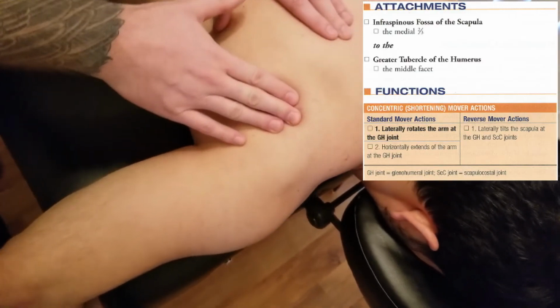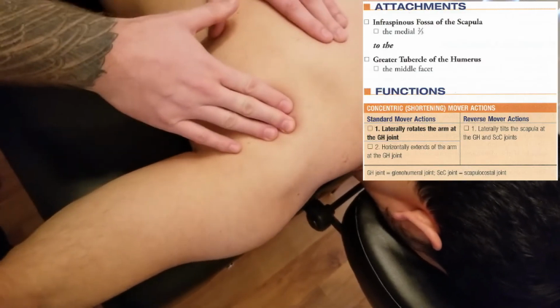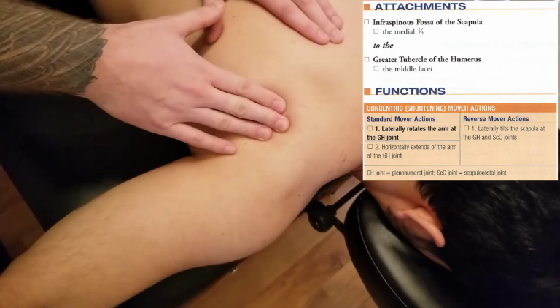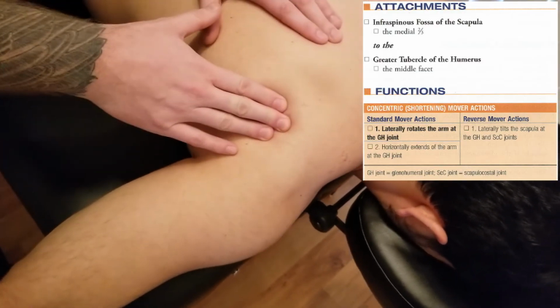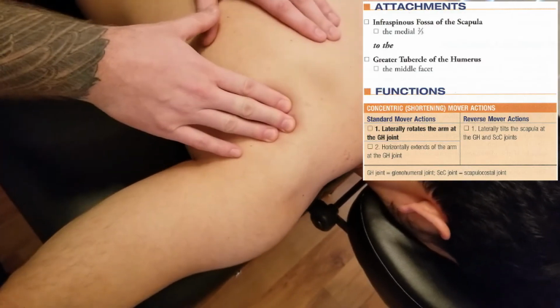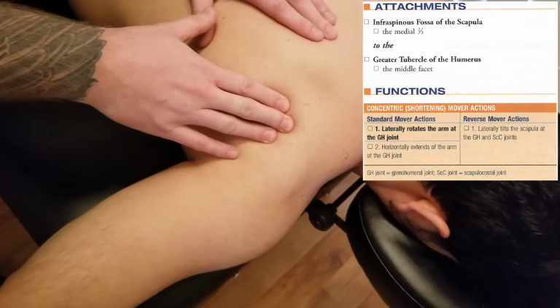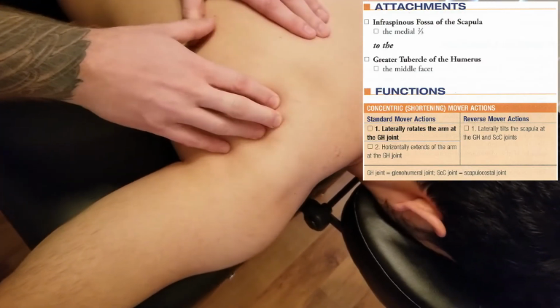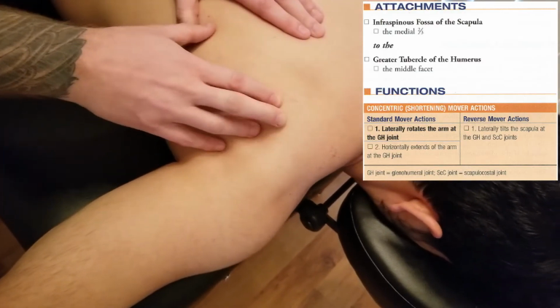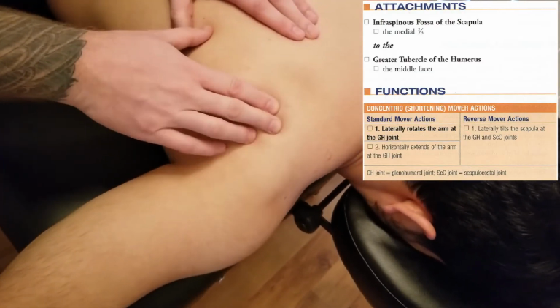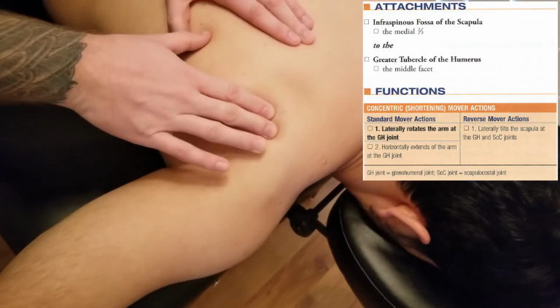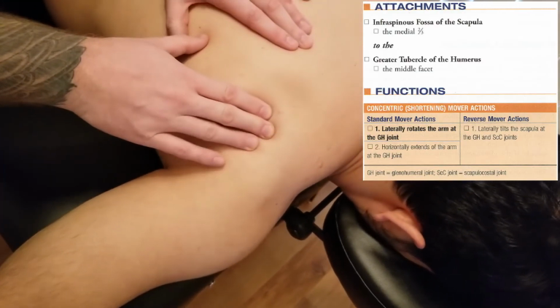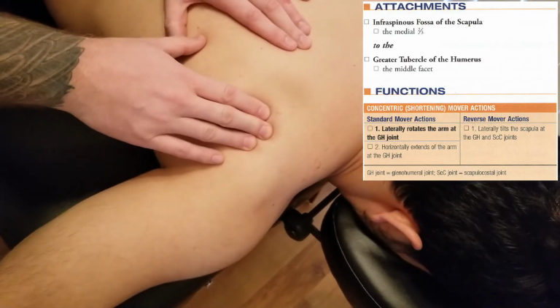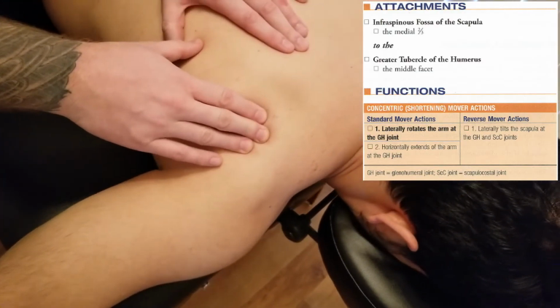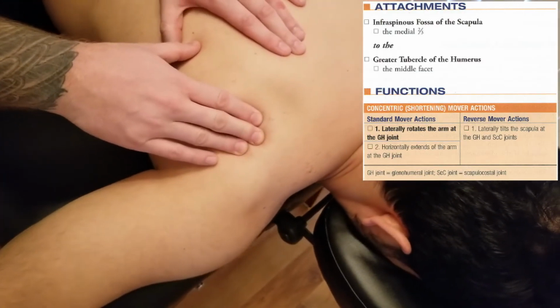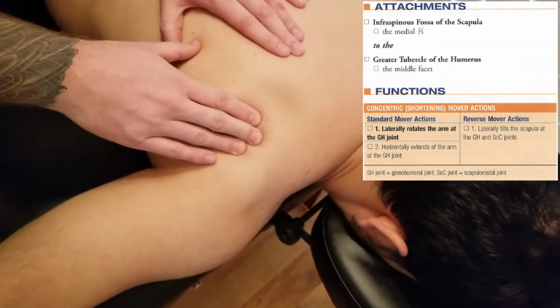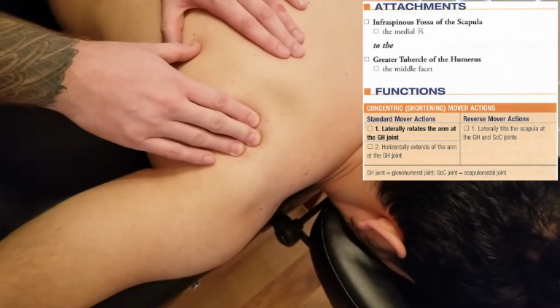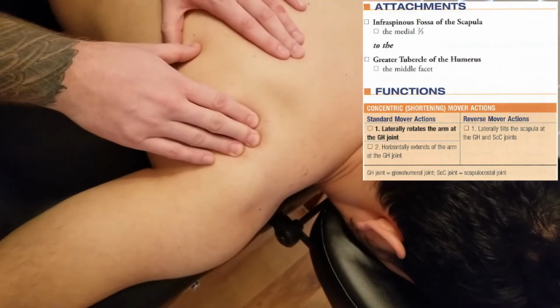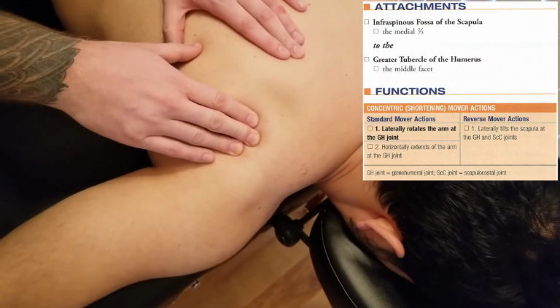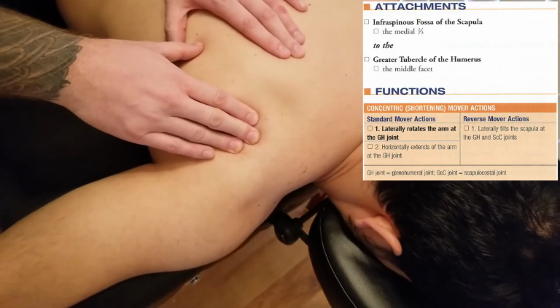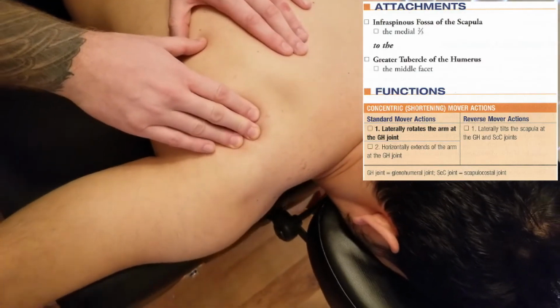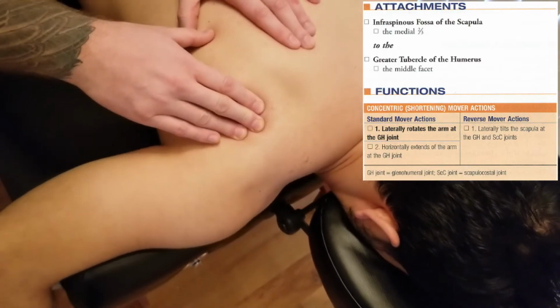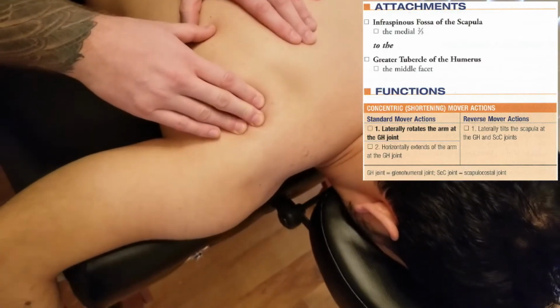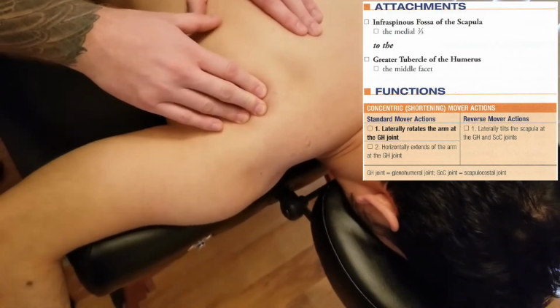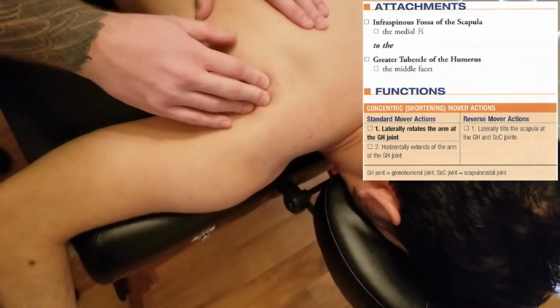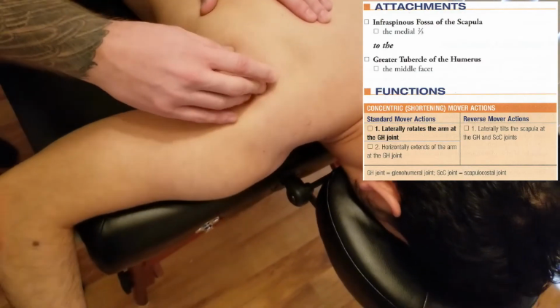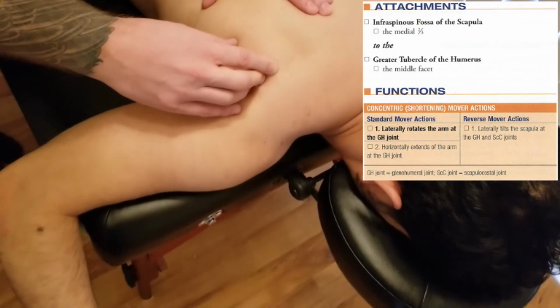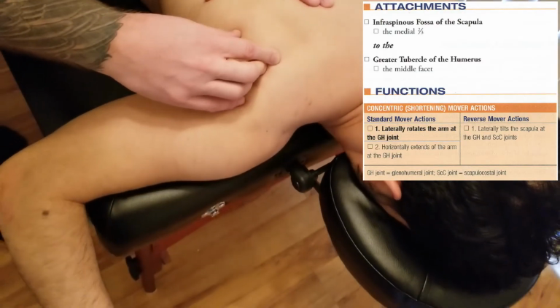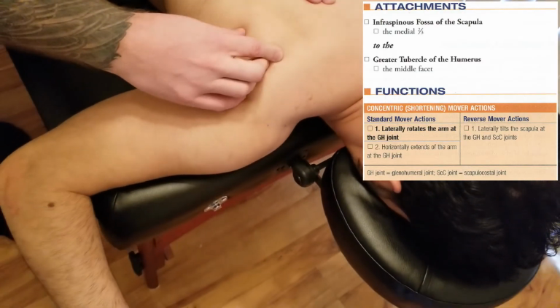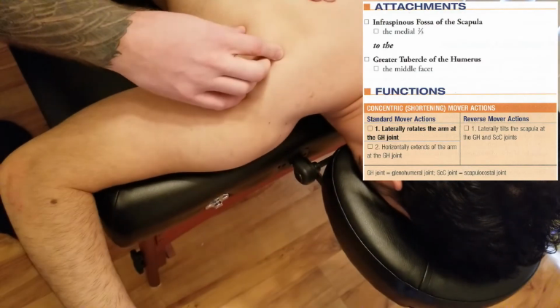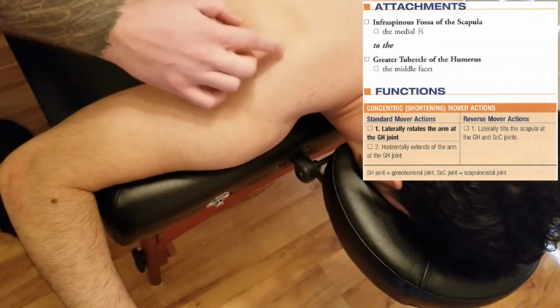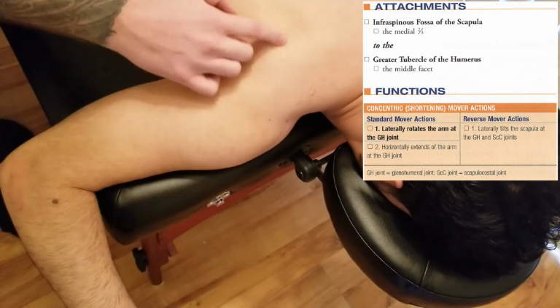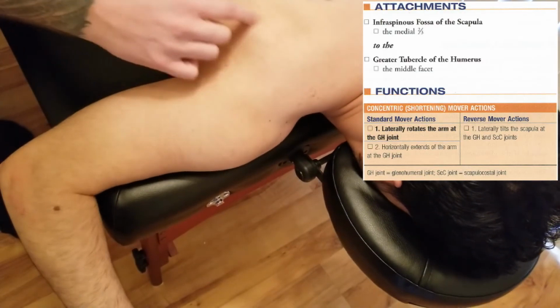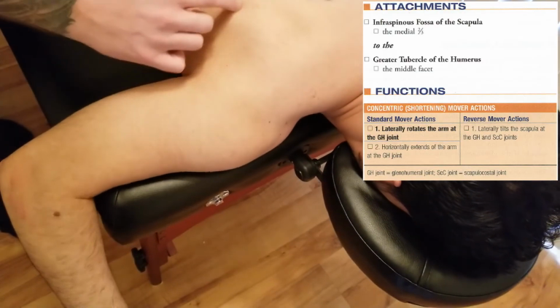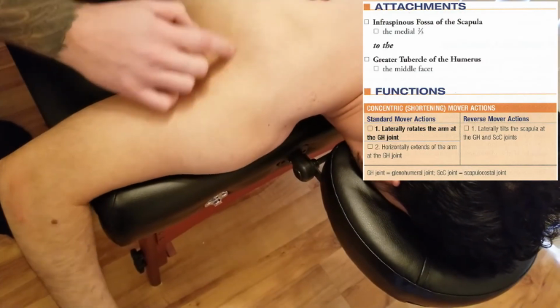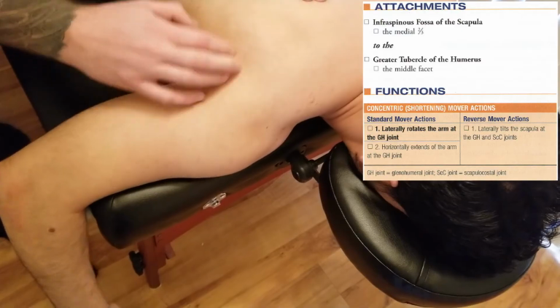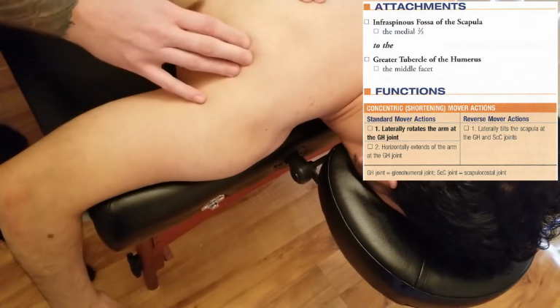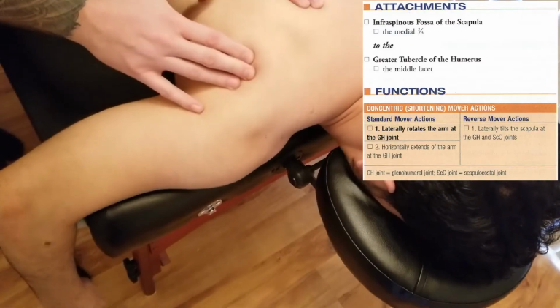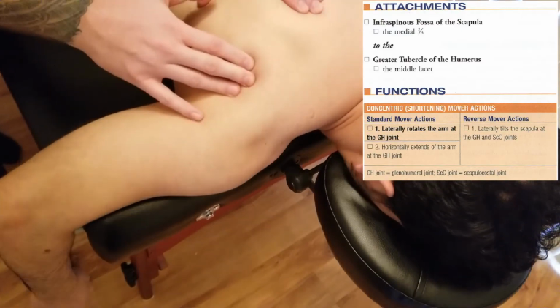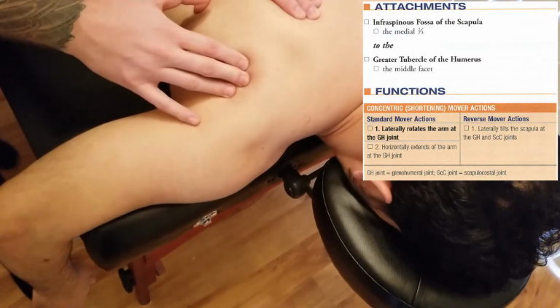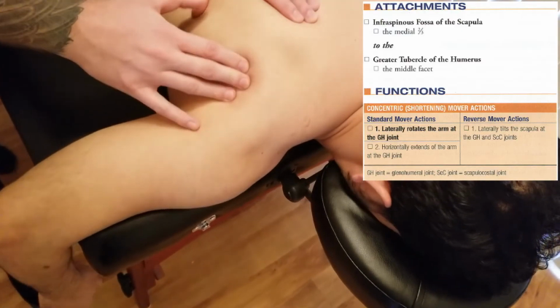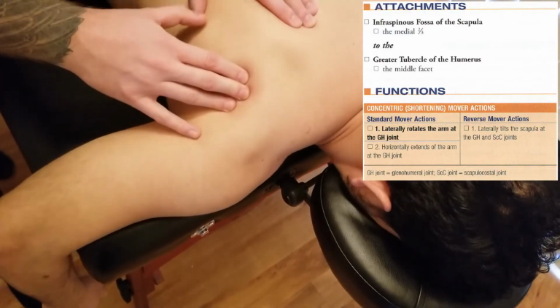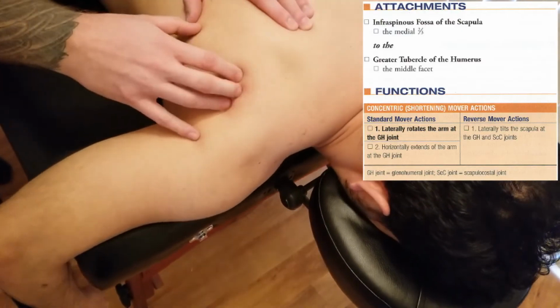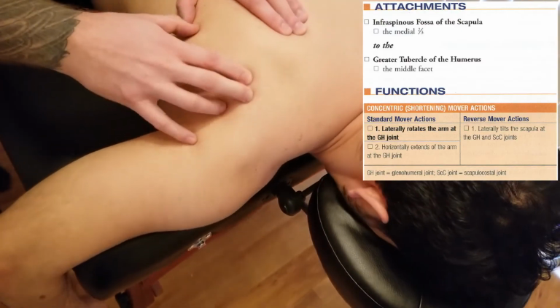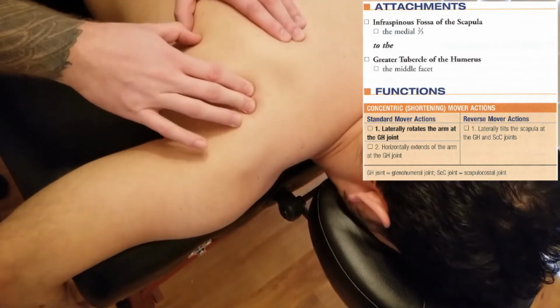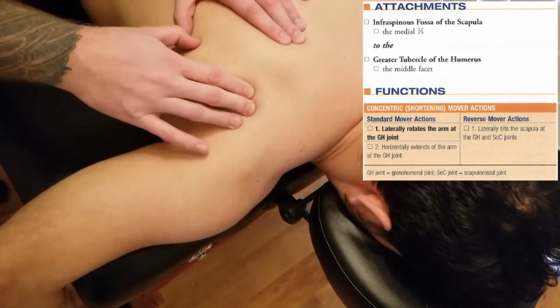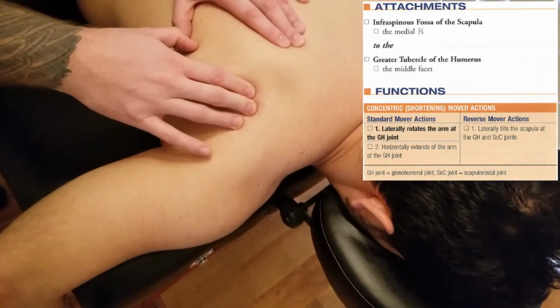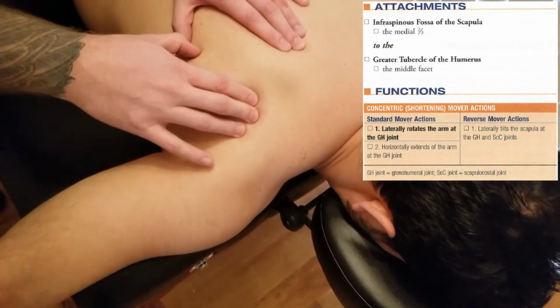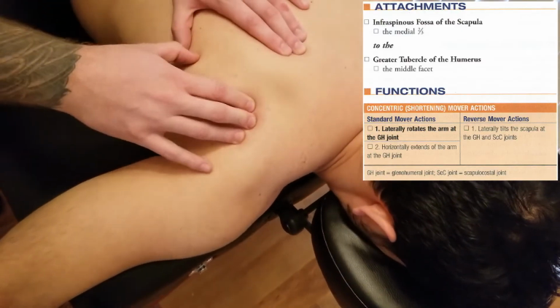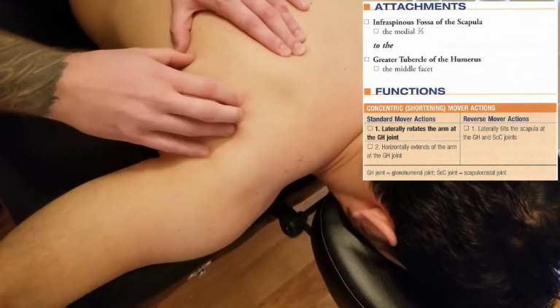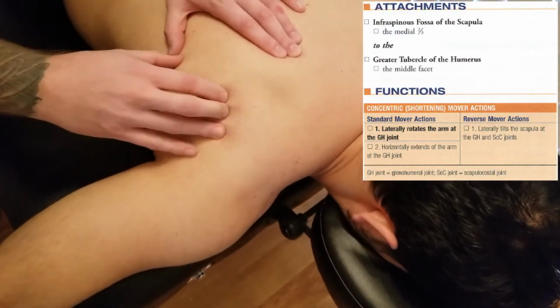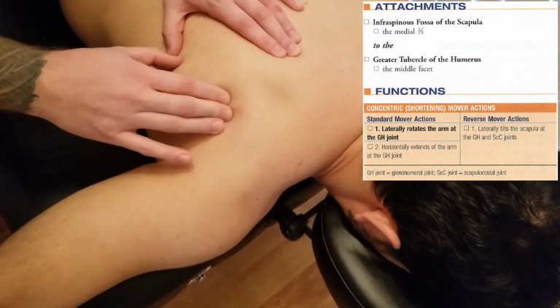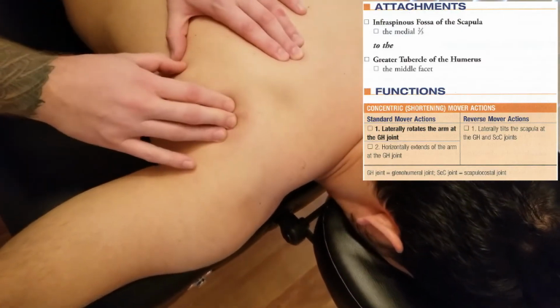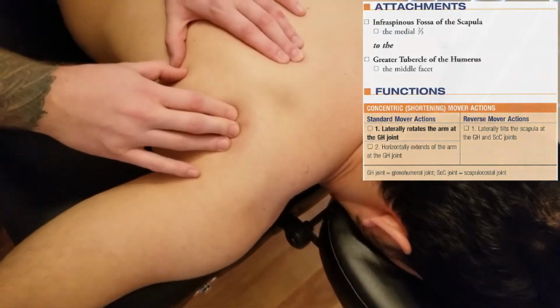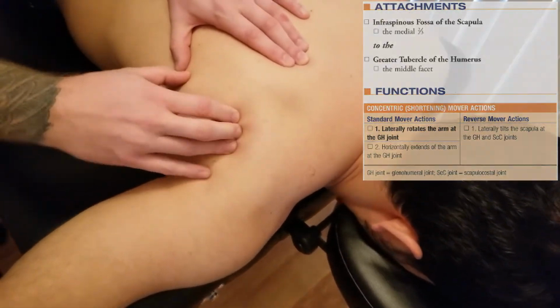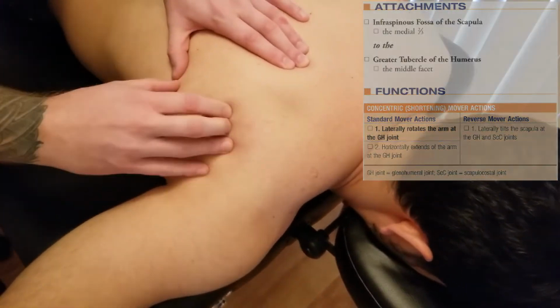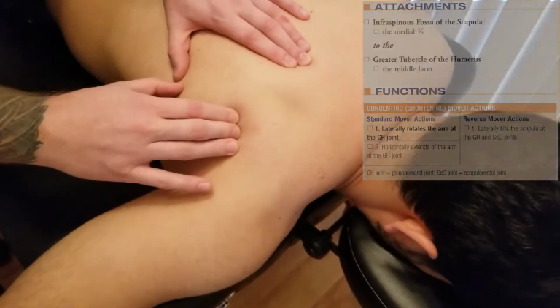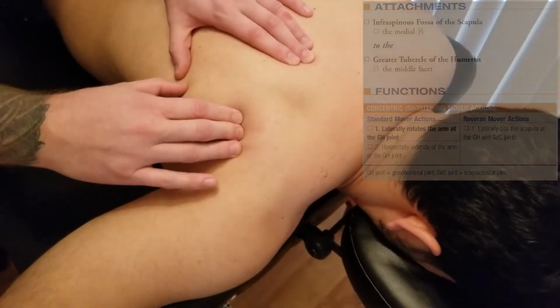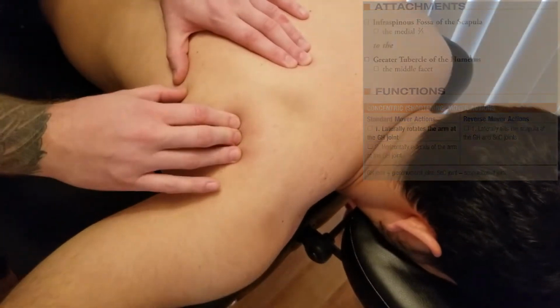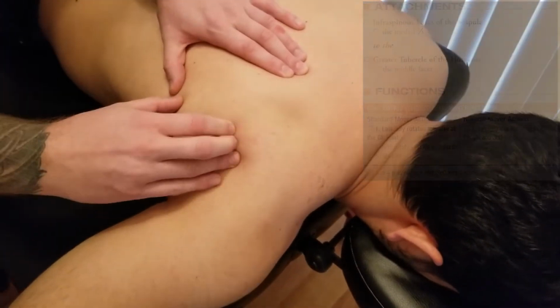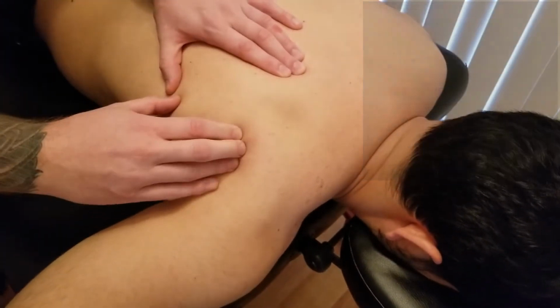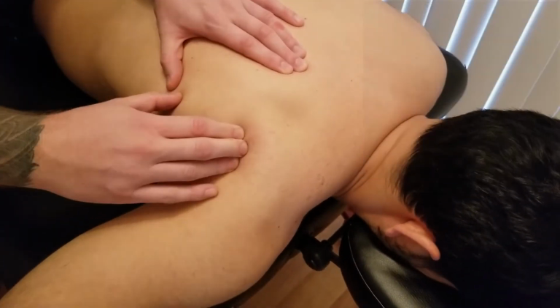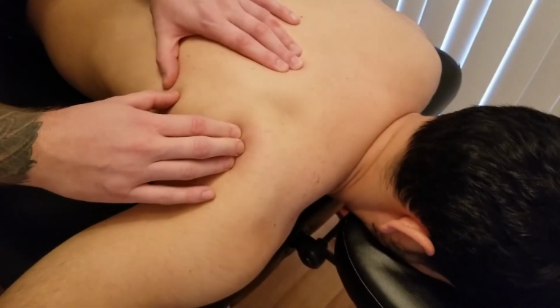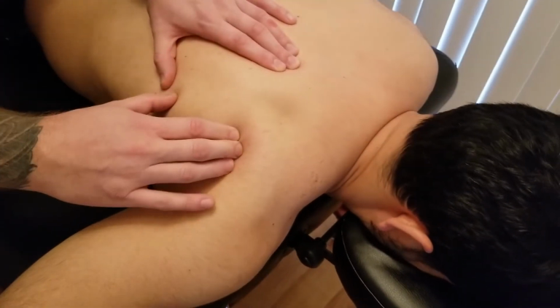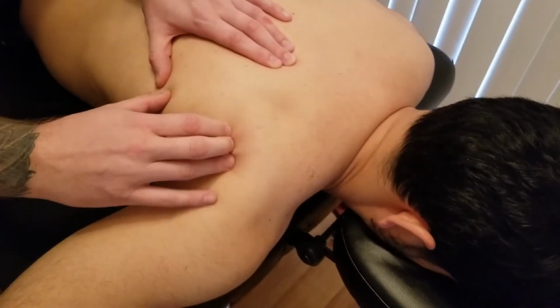I'm going to palpate in the middle of that fossa and ask him to do that again. And you can easily start feeling the infraspinatus muscle fibres.